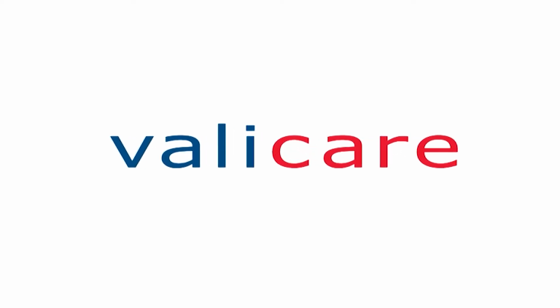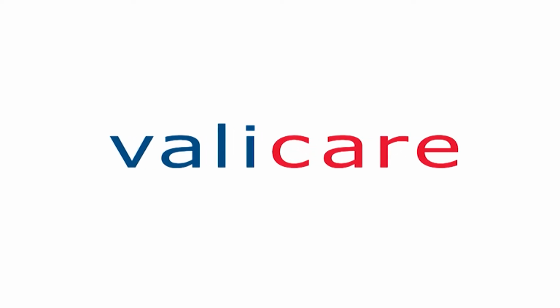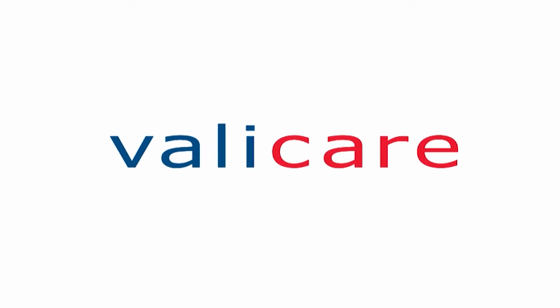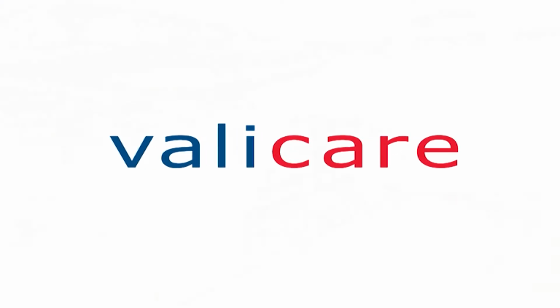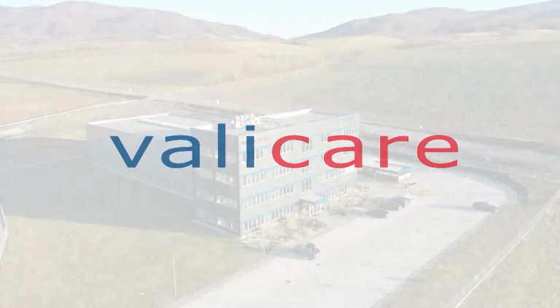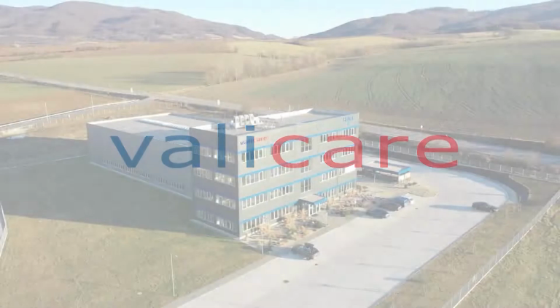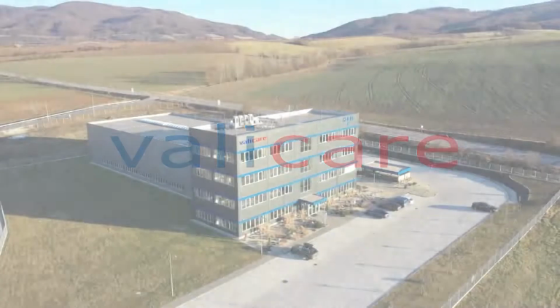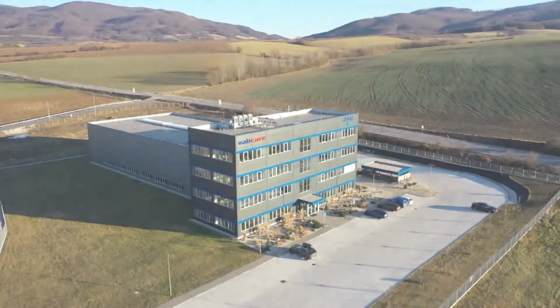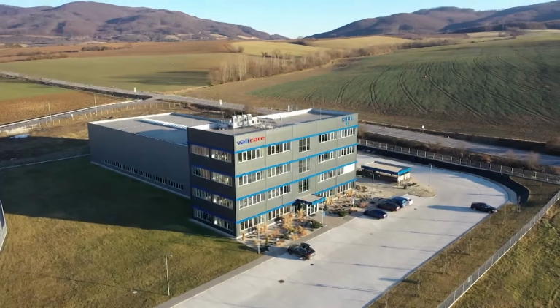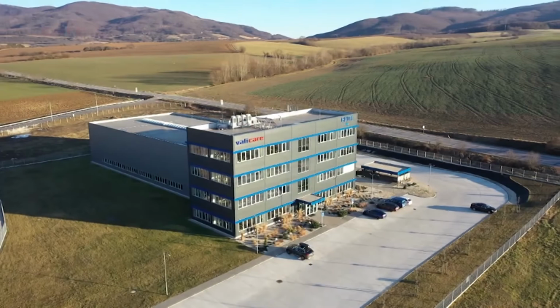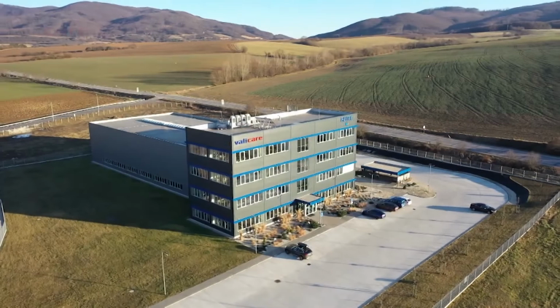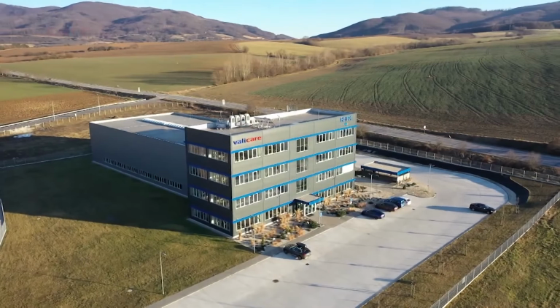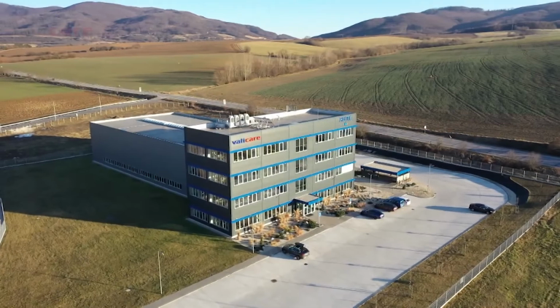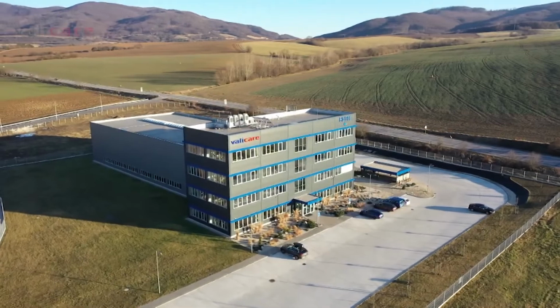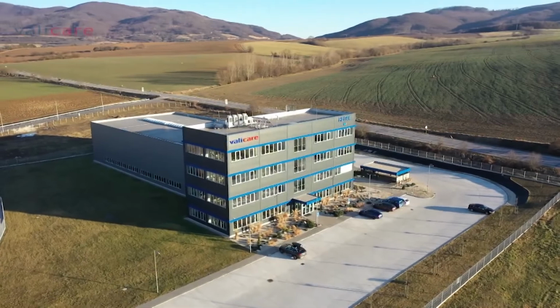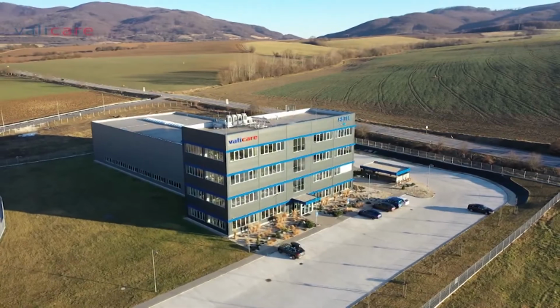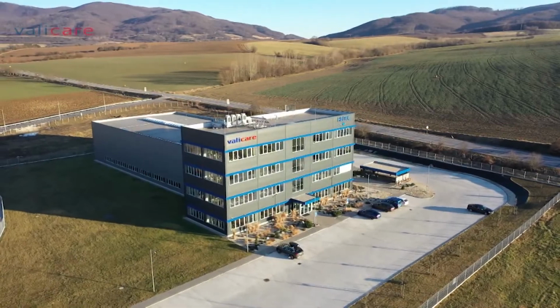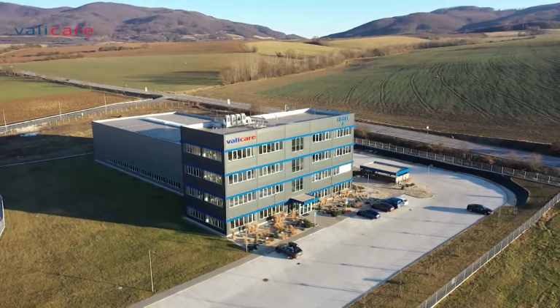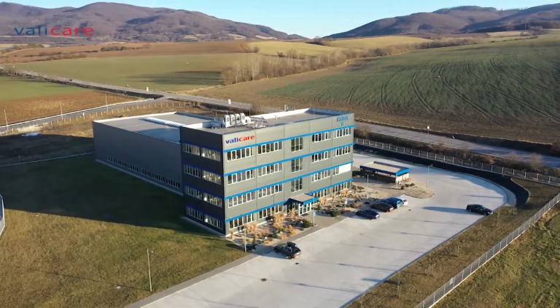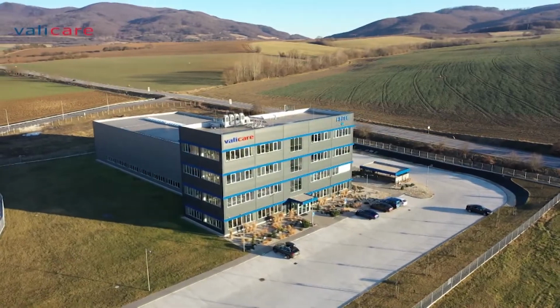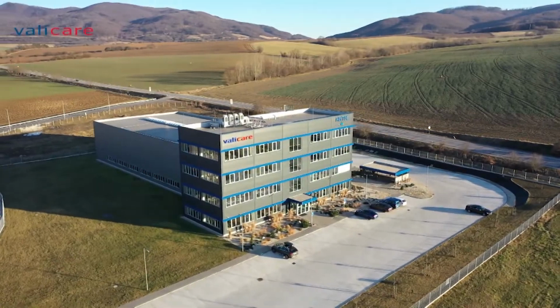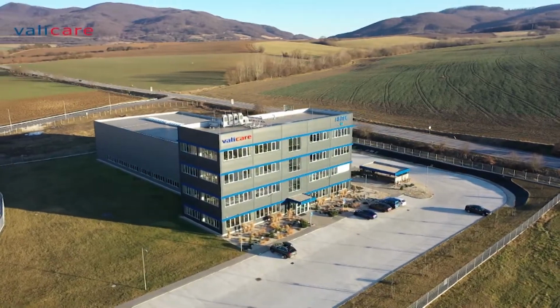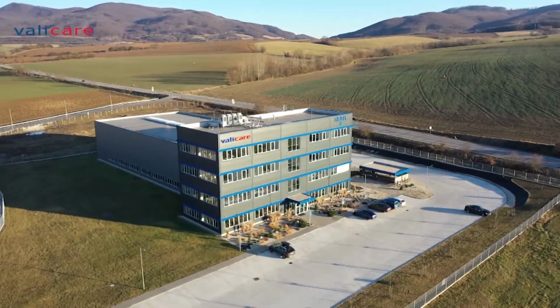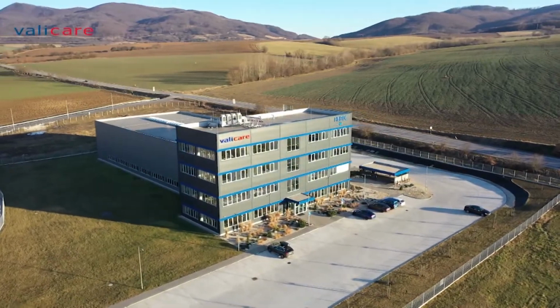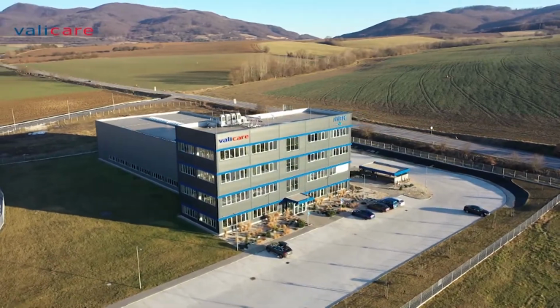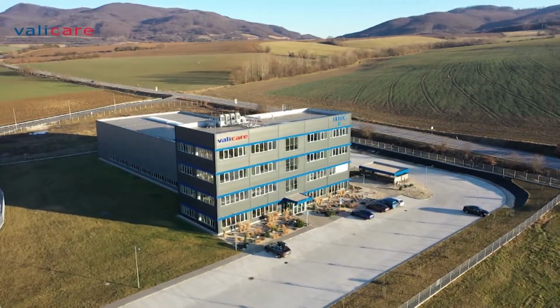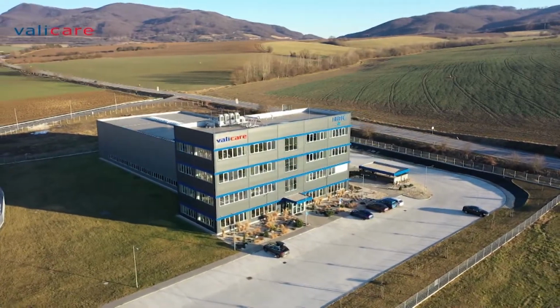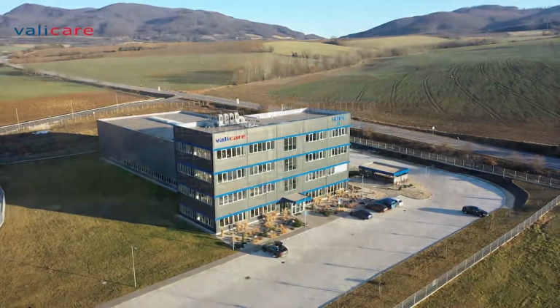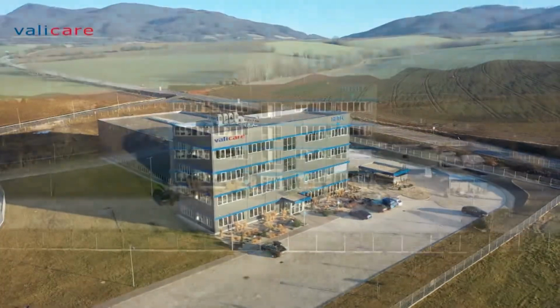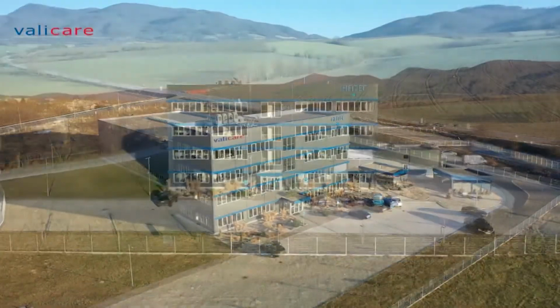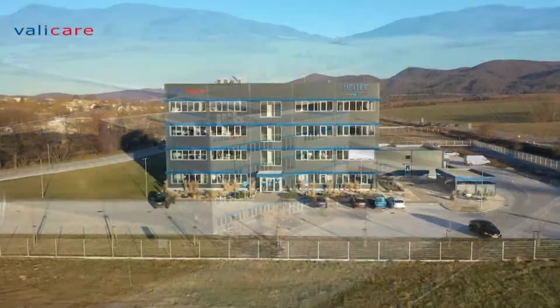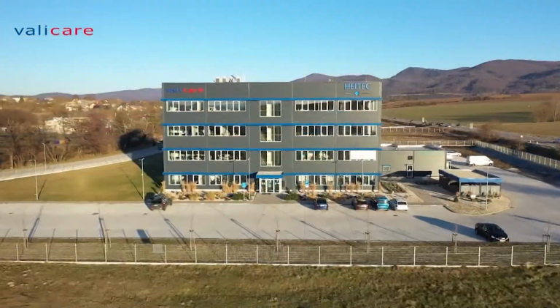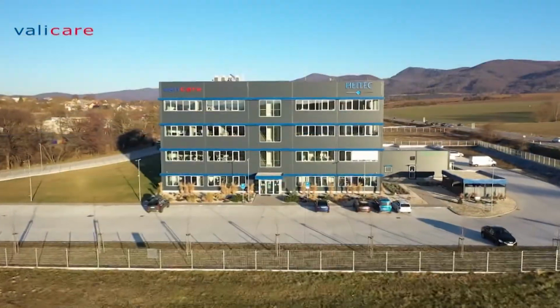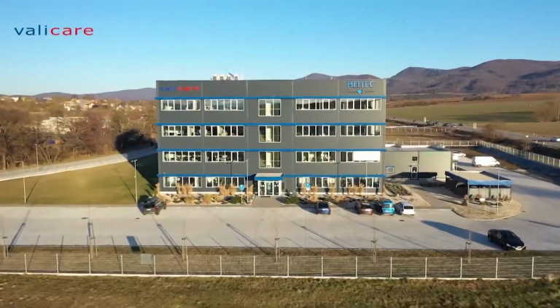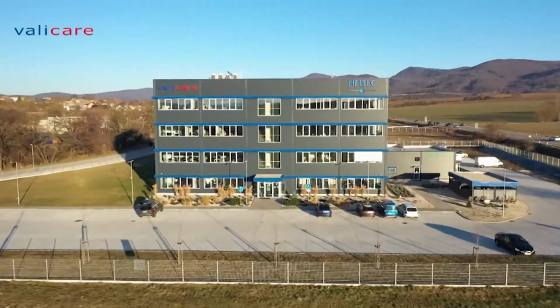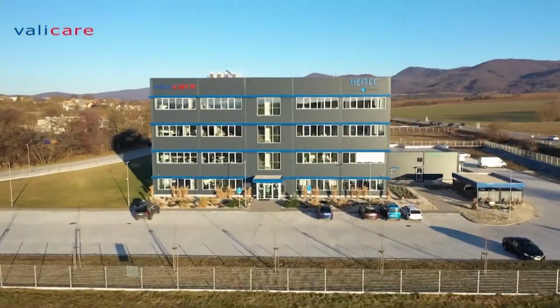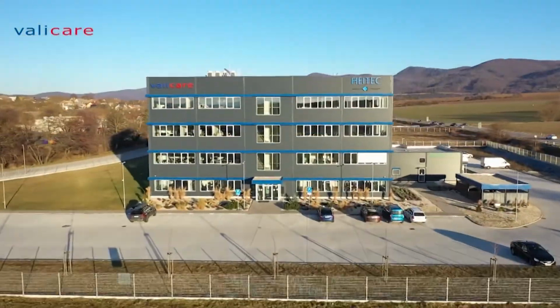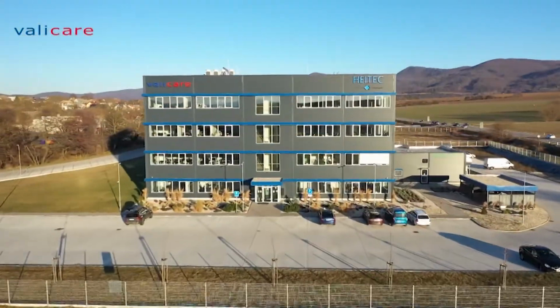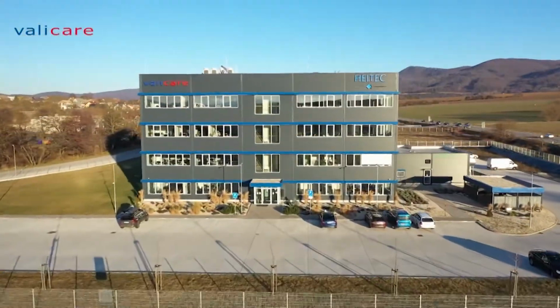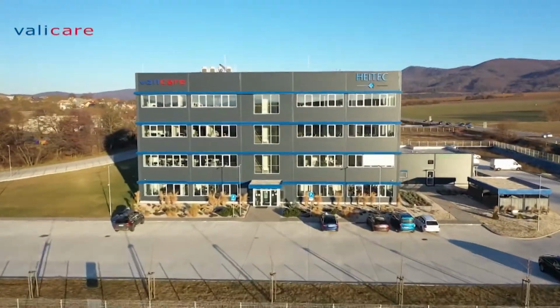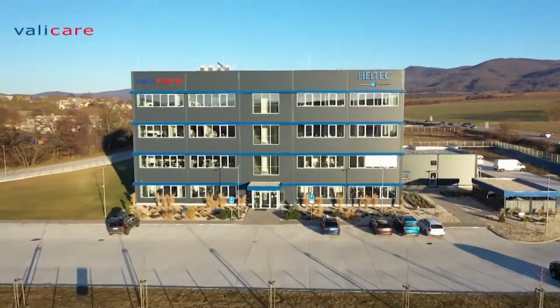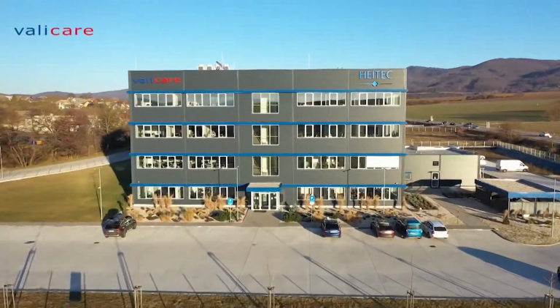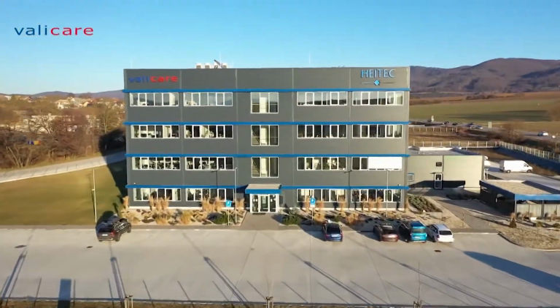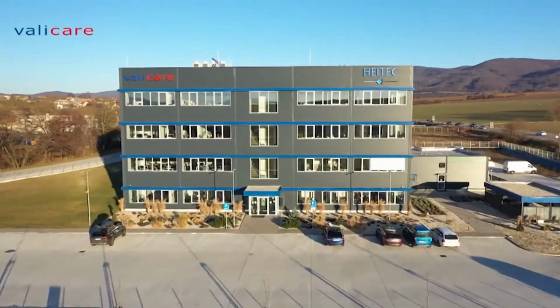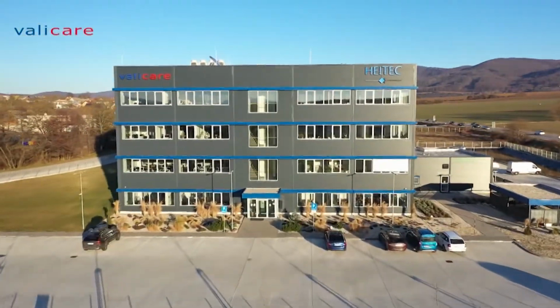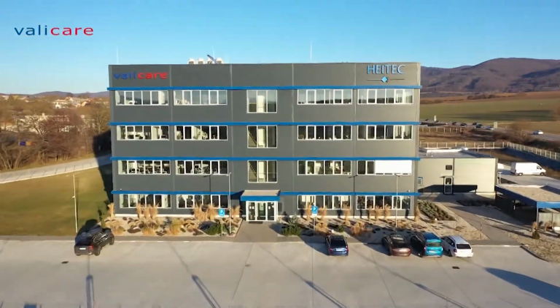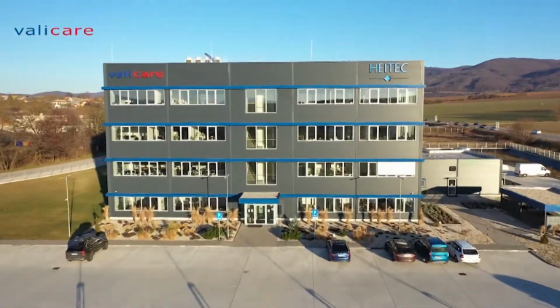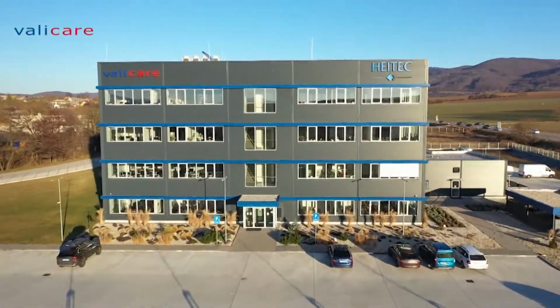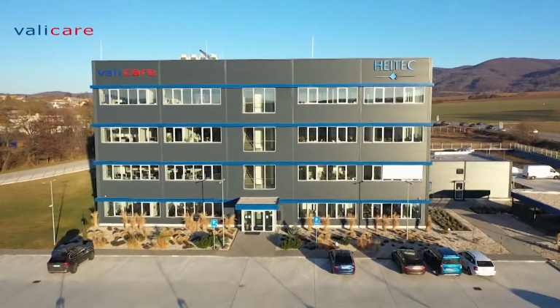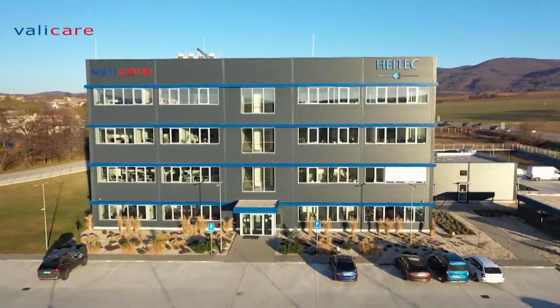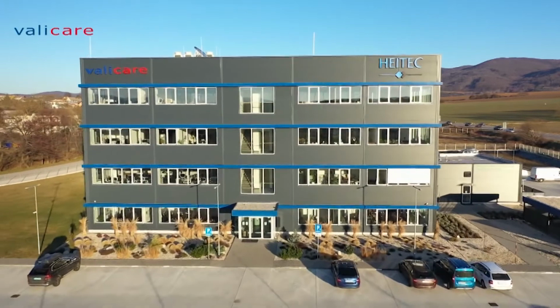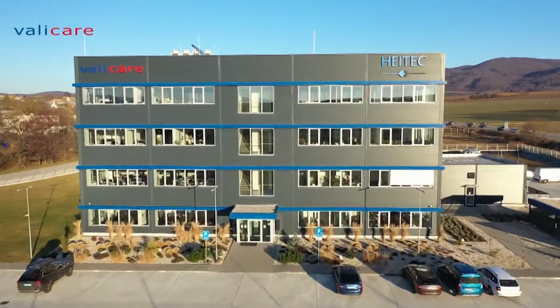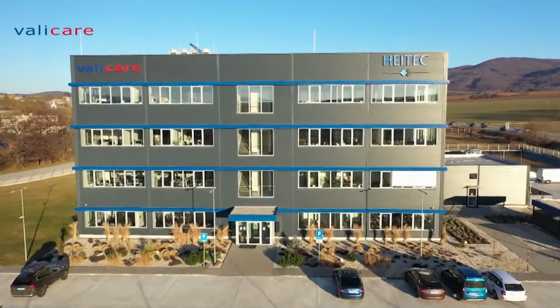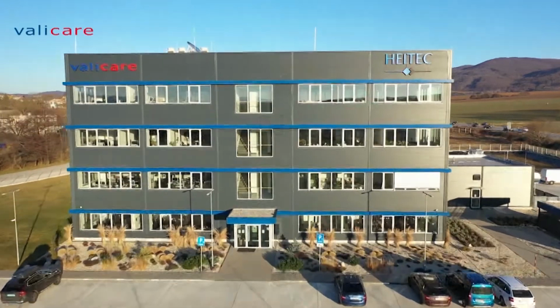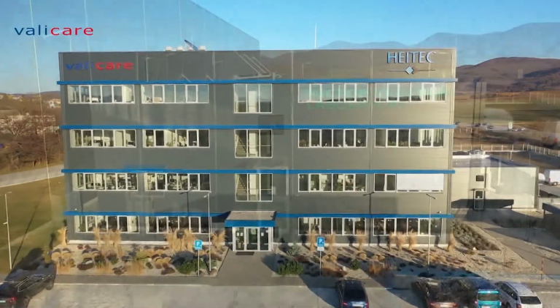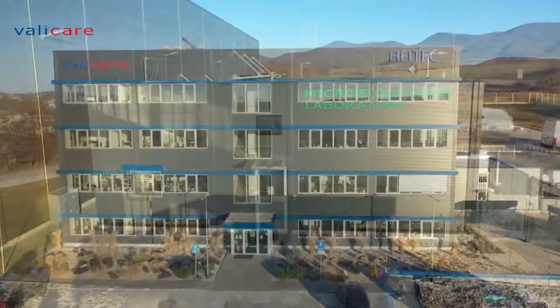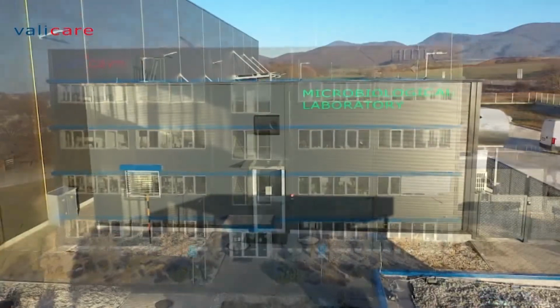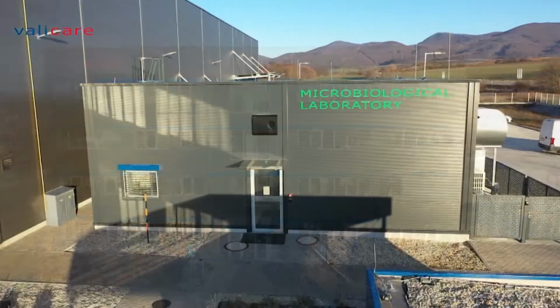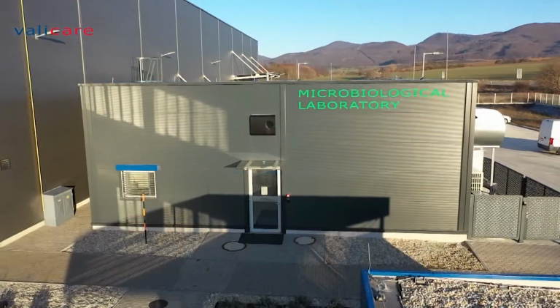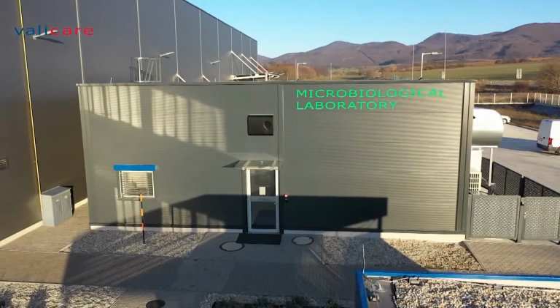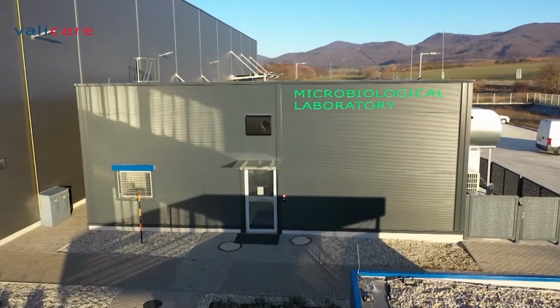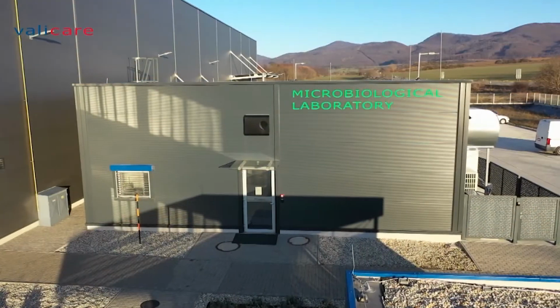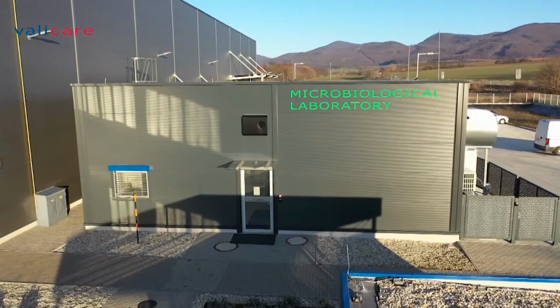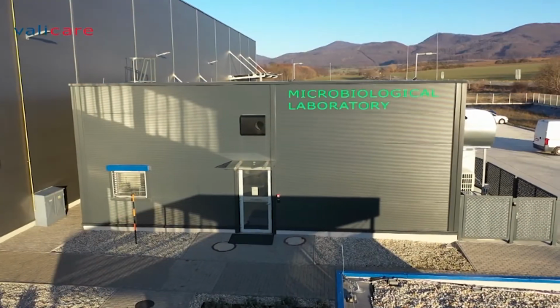Value Care Lab, built in 2020 and commissioned in 2021, is currently our largest R&D investment.